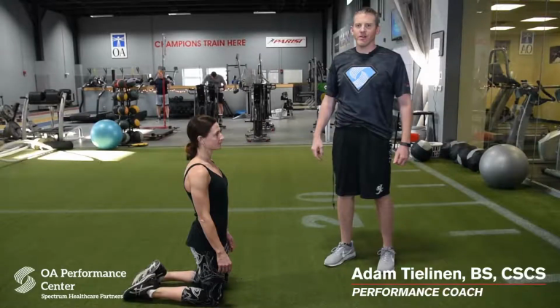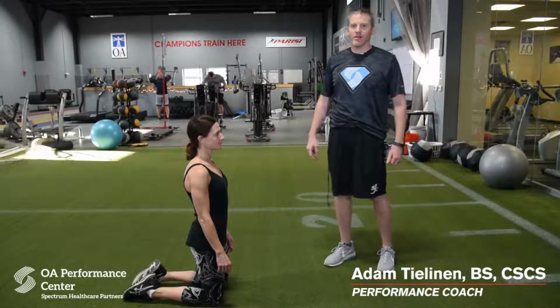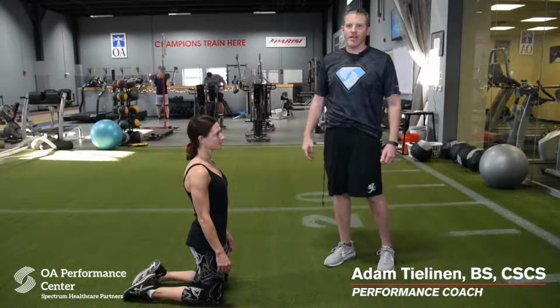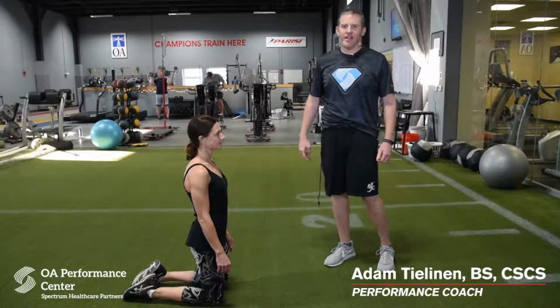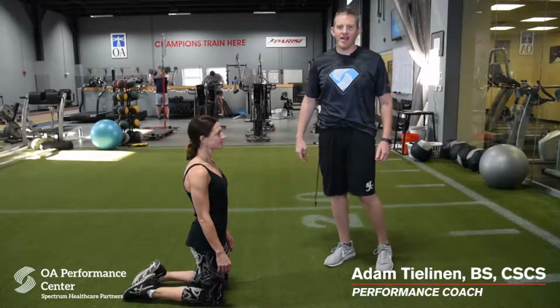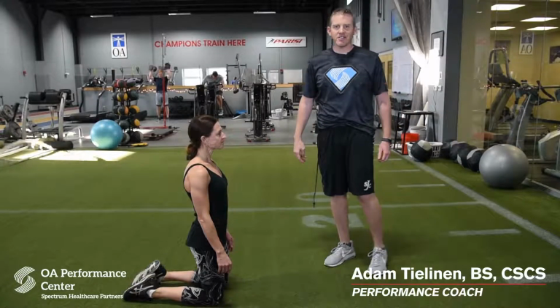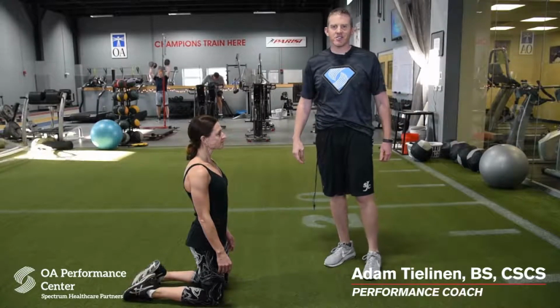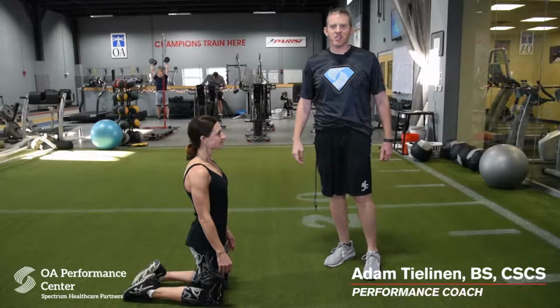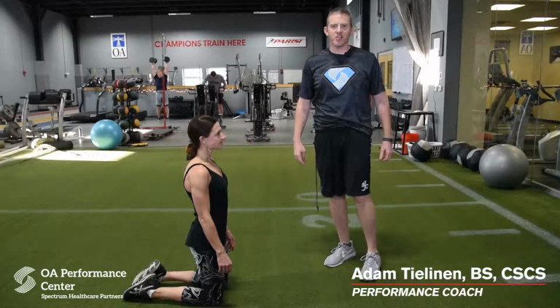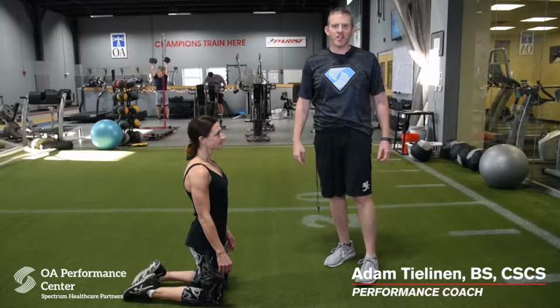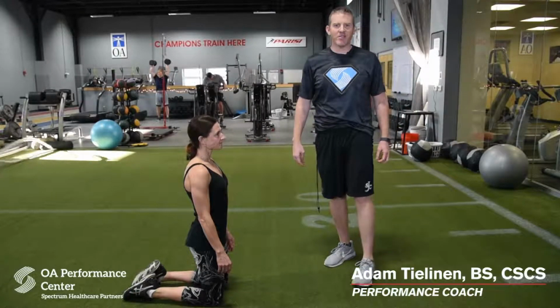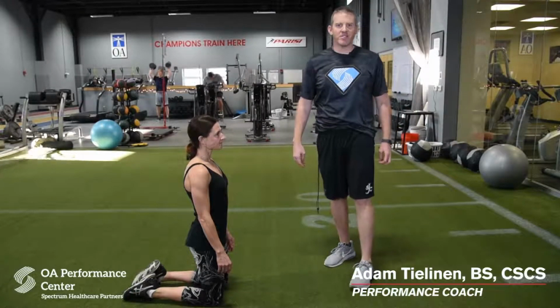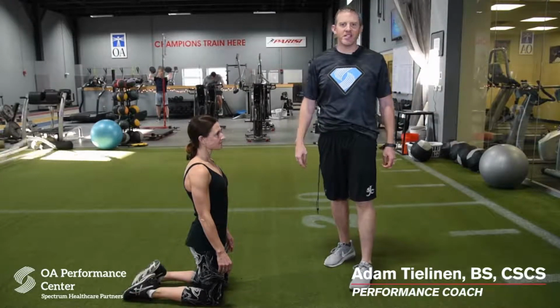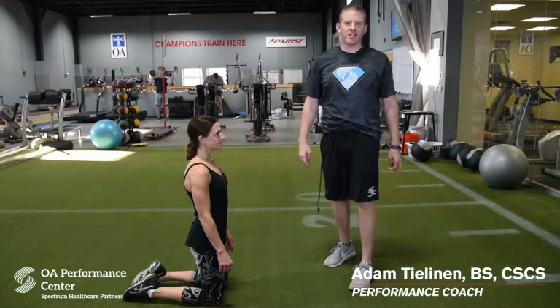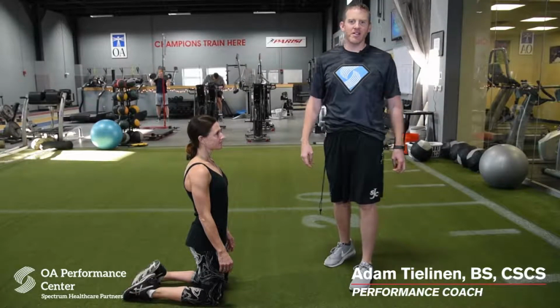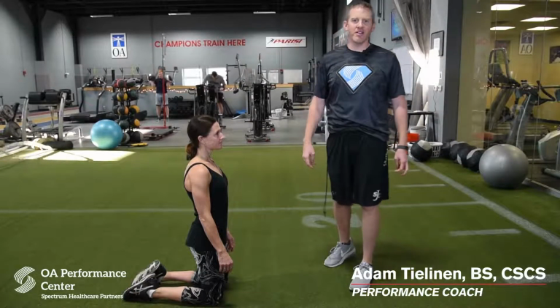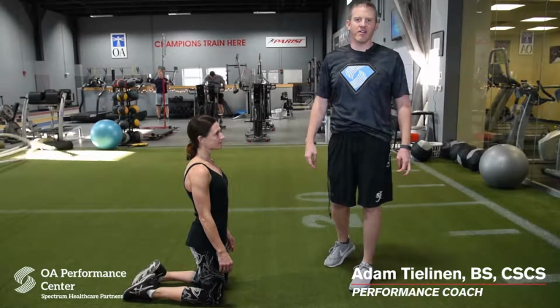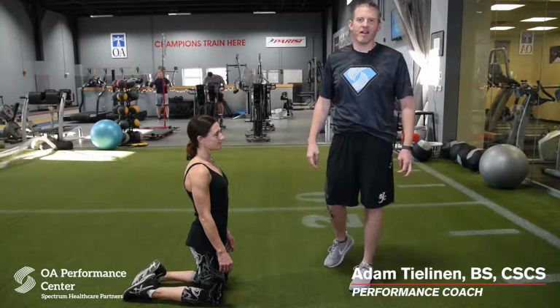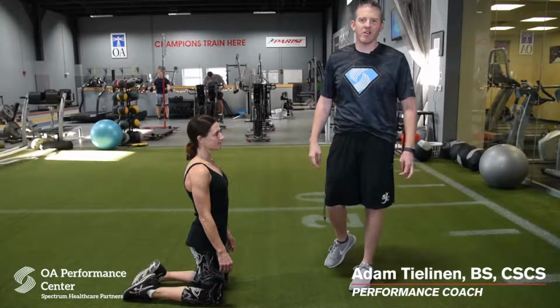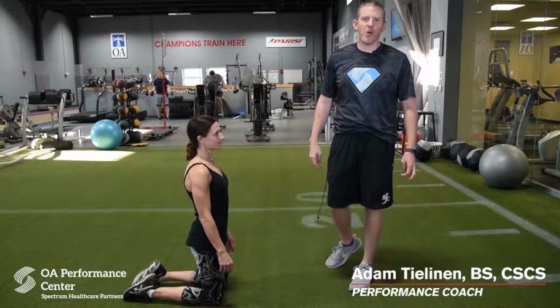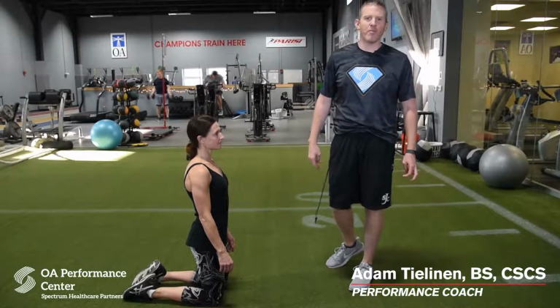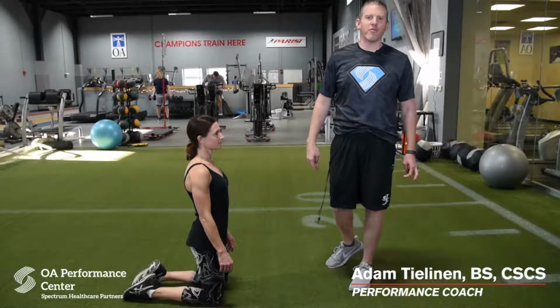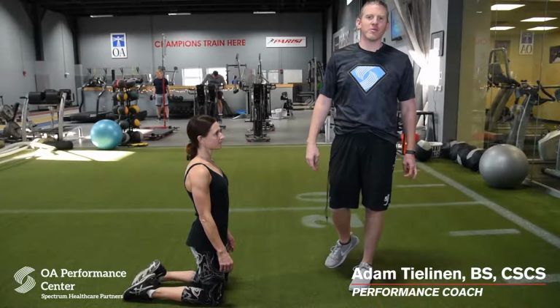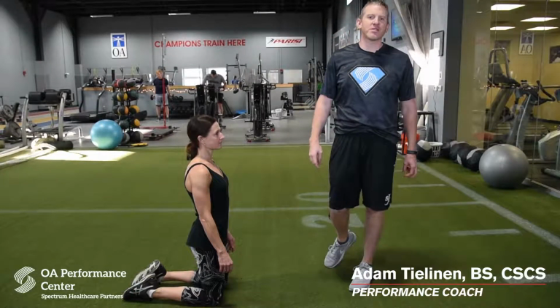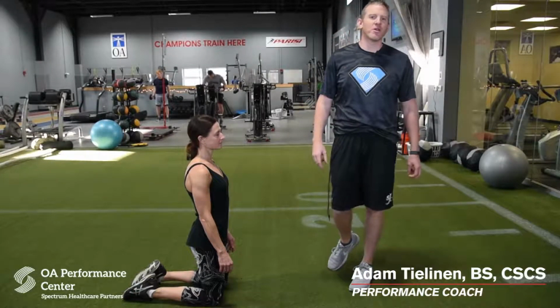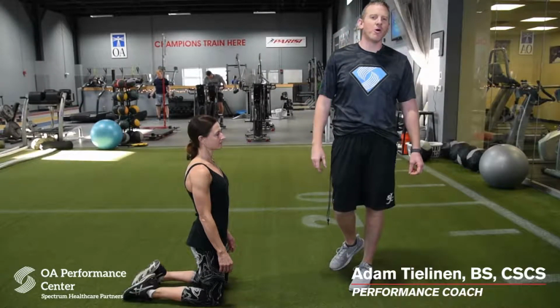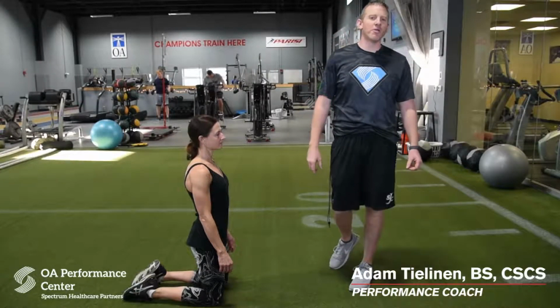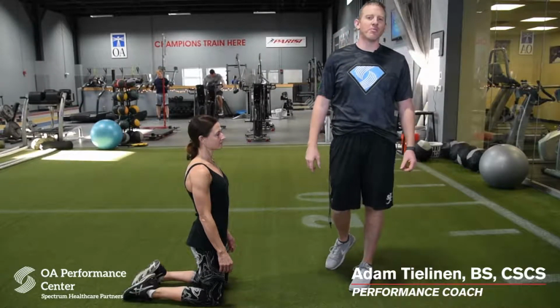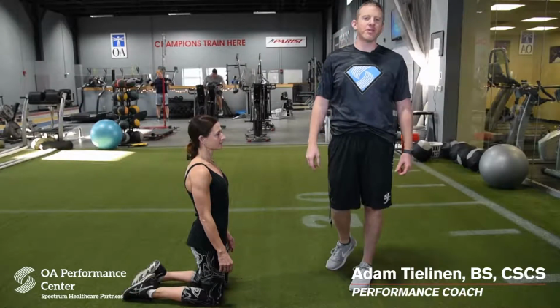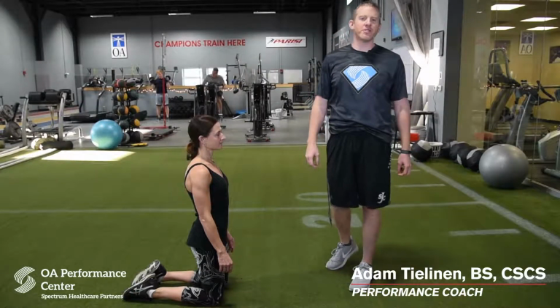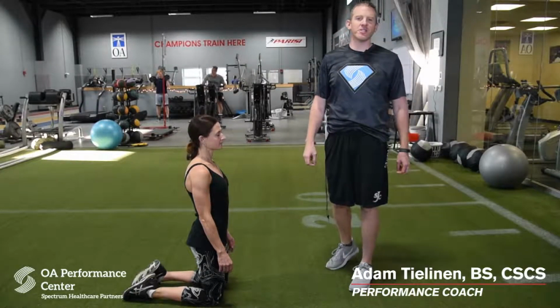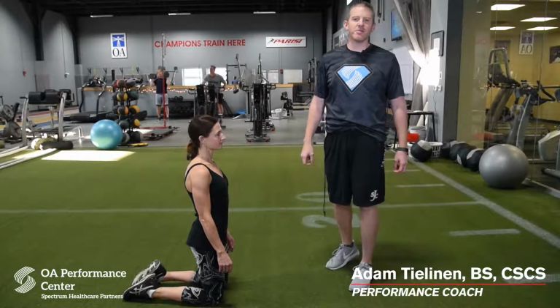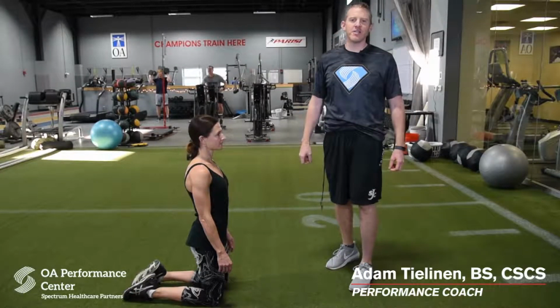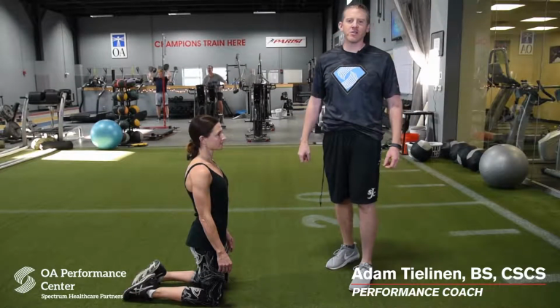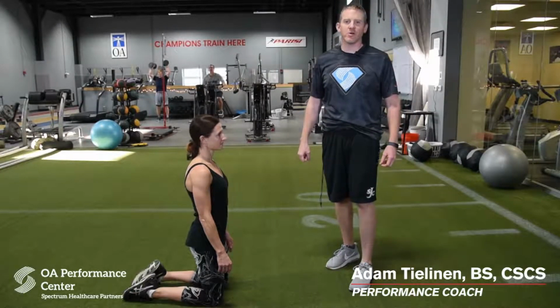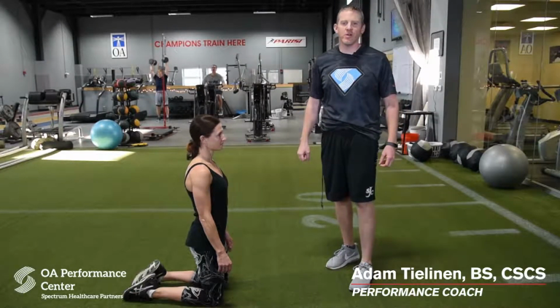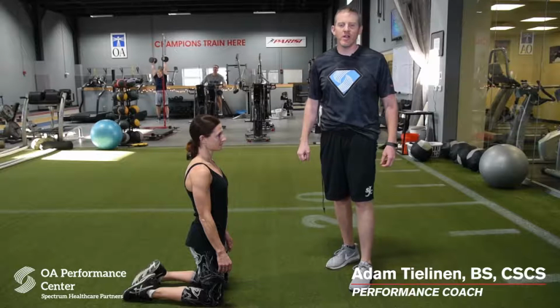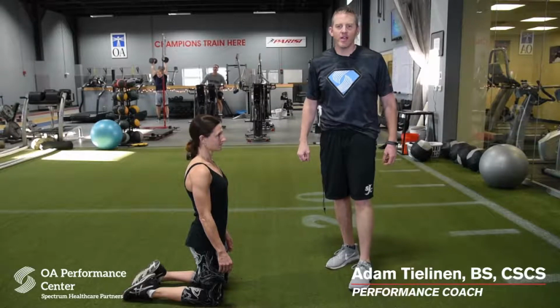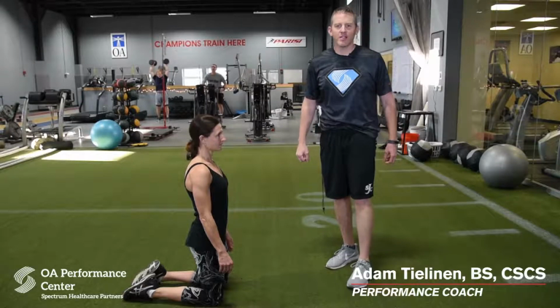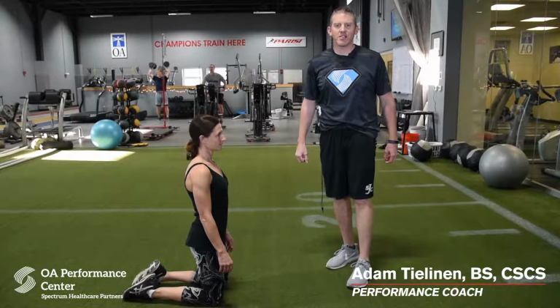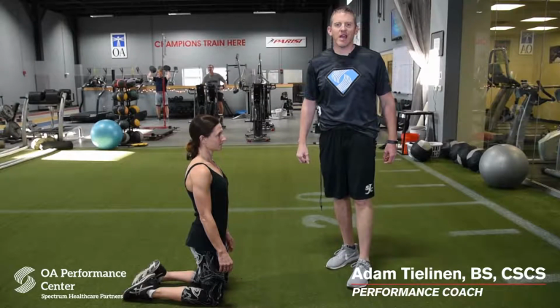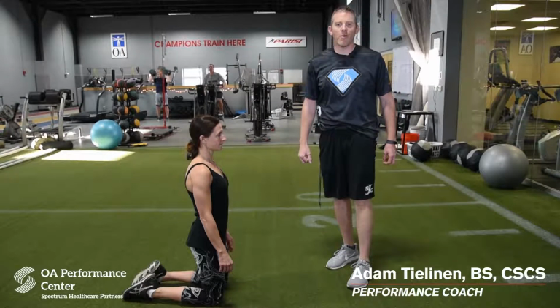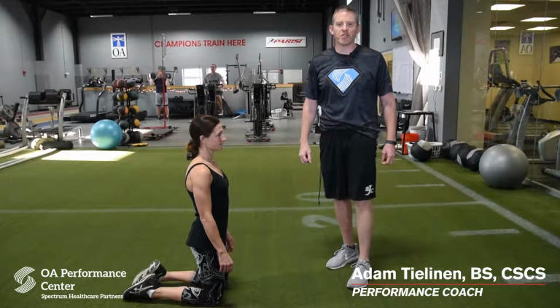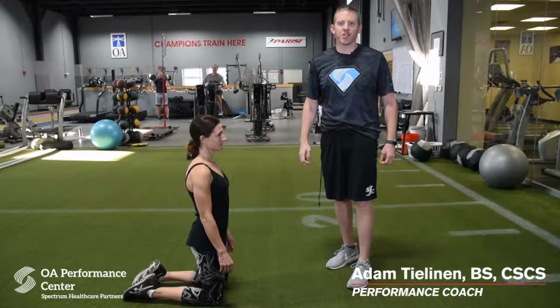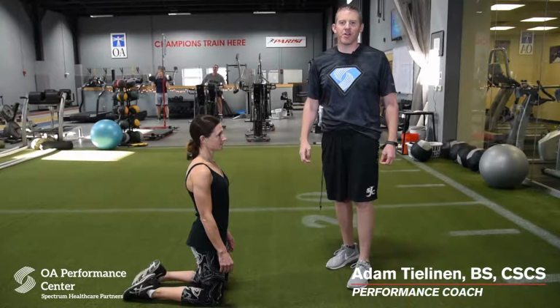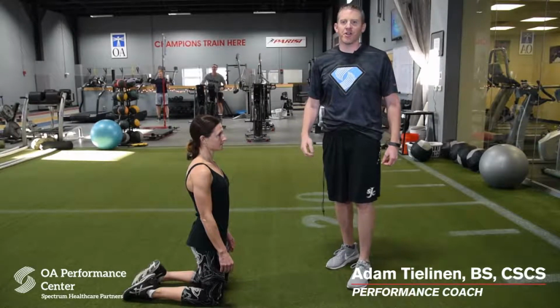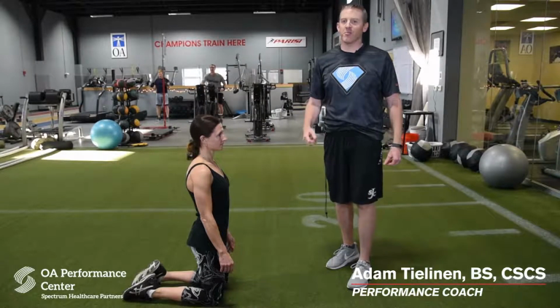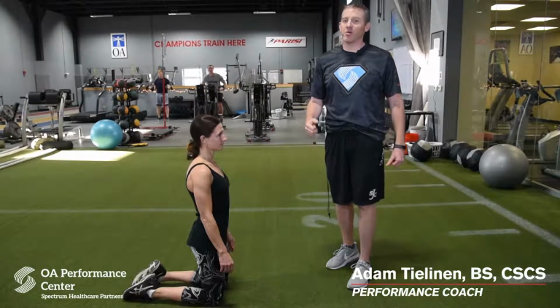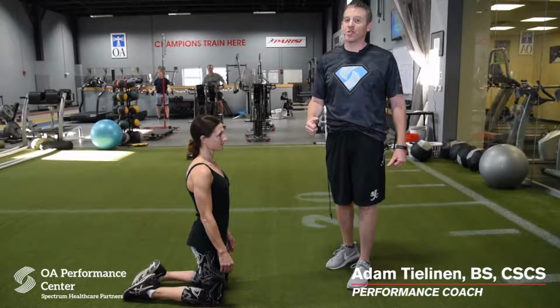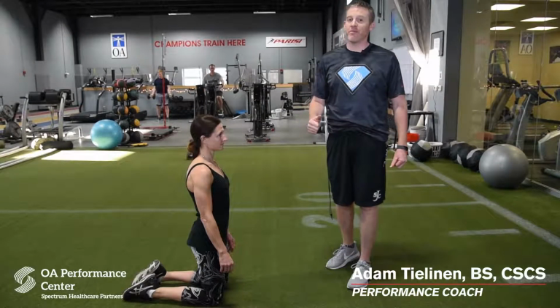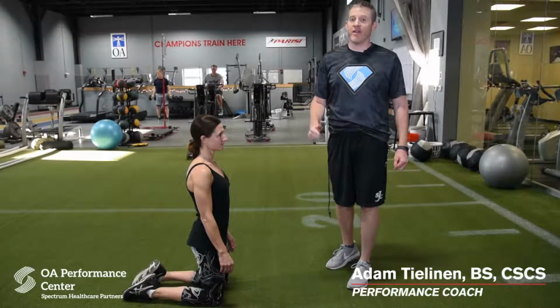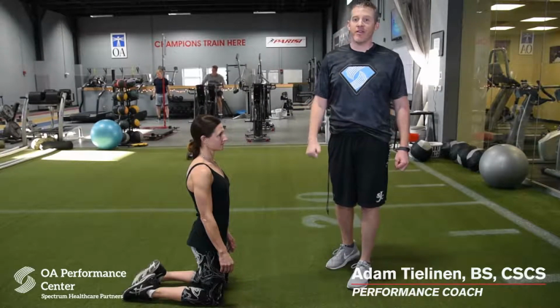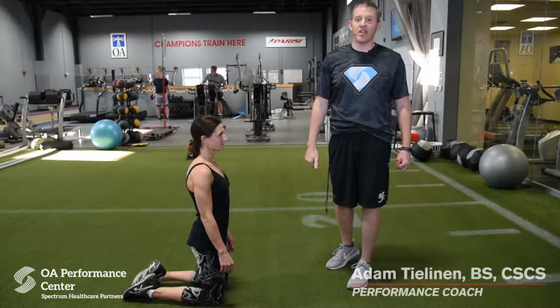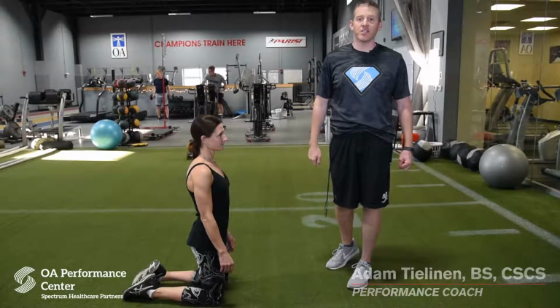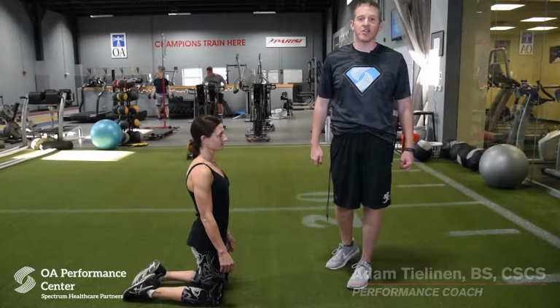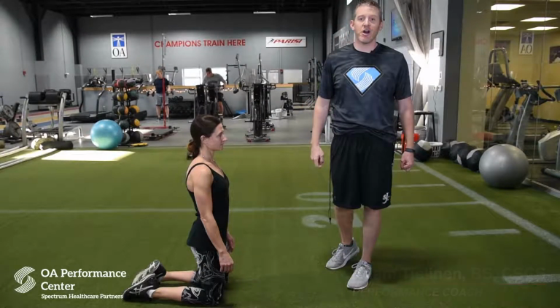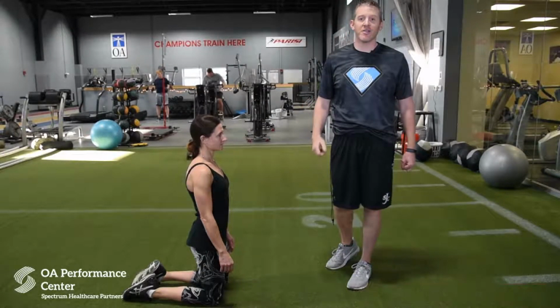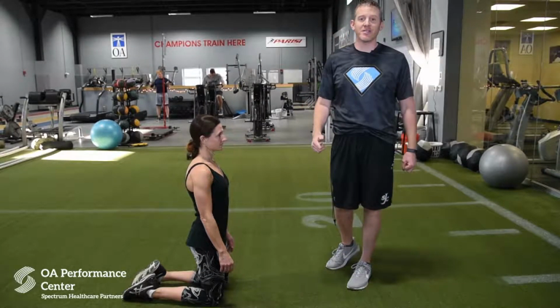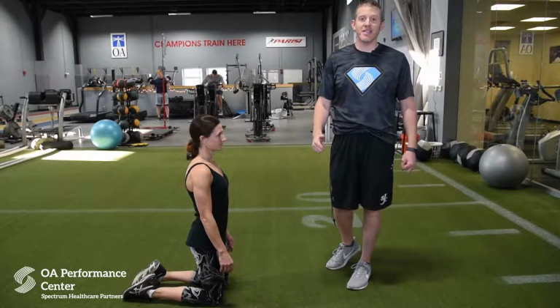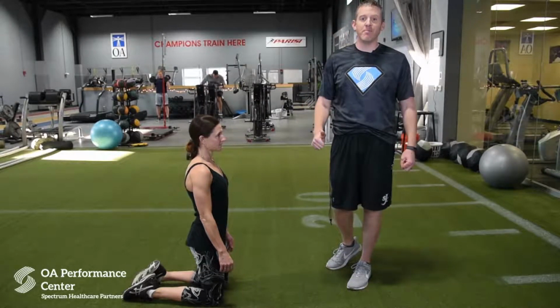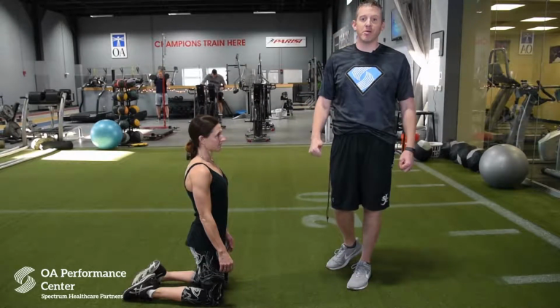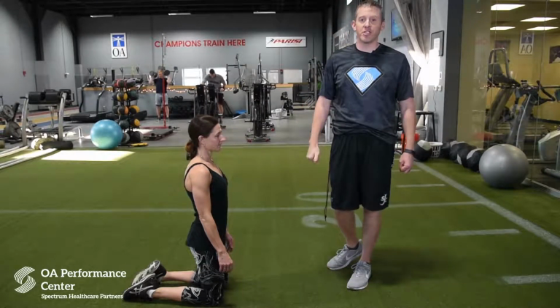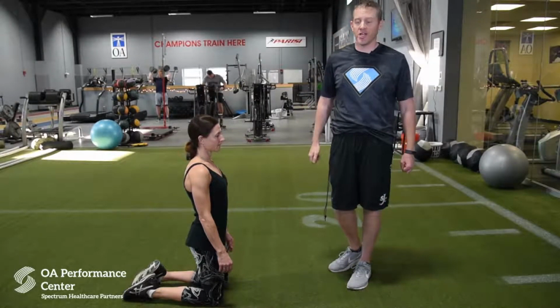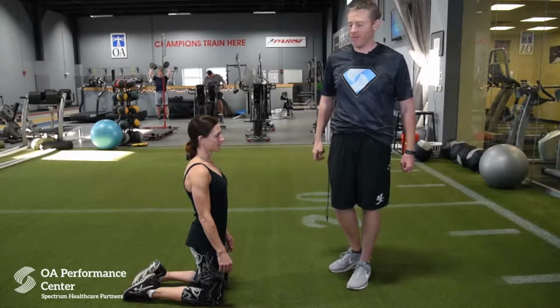Hey guys, this is Coach Adam Thielen here at the Ortho Performance Center, home of the Precease Speed School. Today I want to show you a good push-up variation called the T push-up.